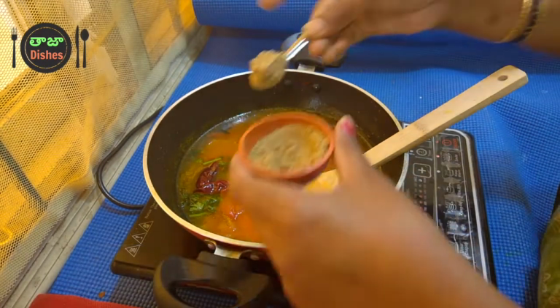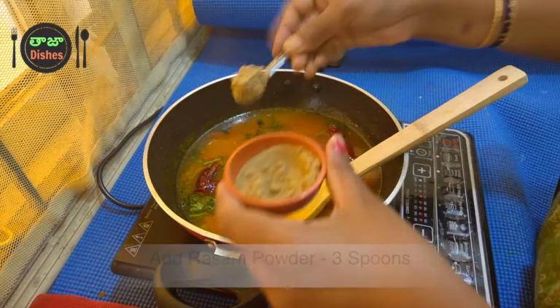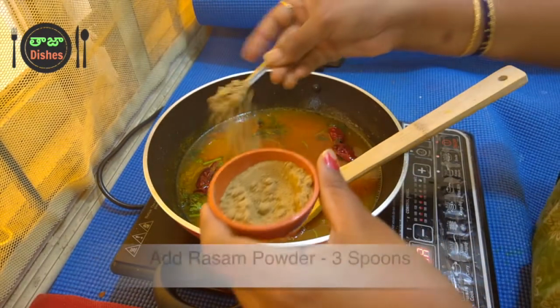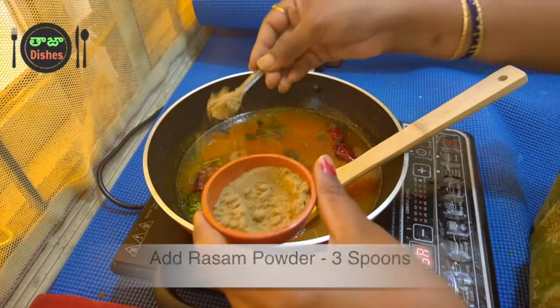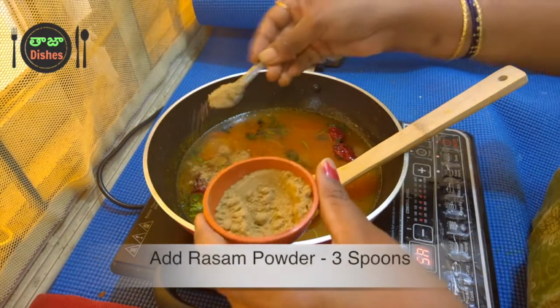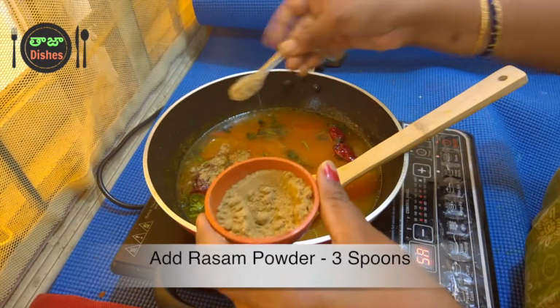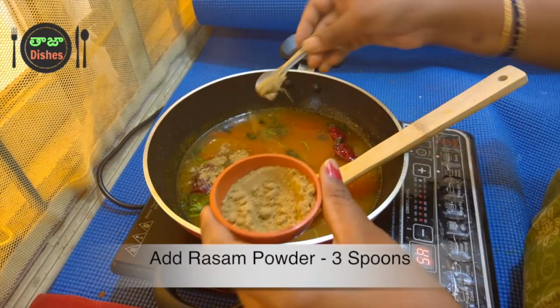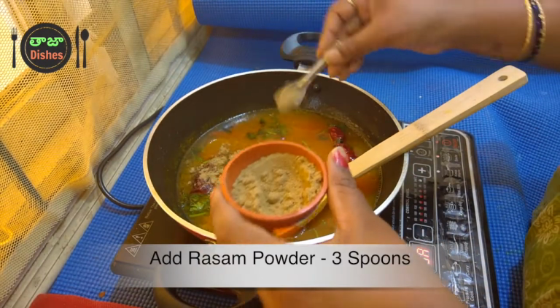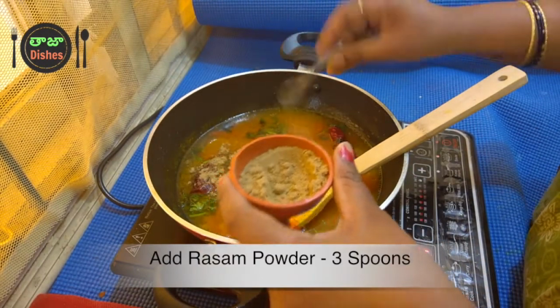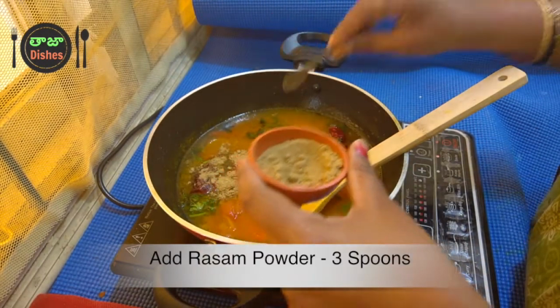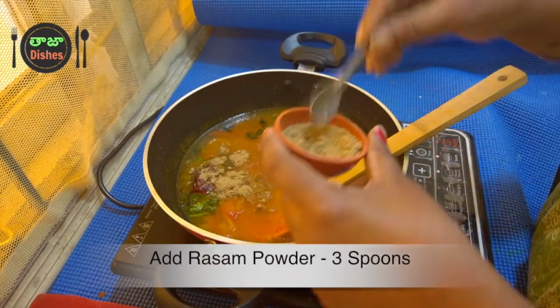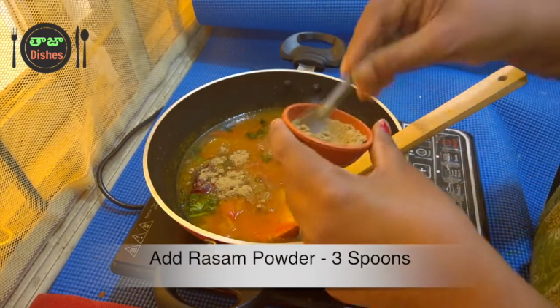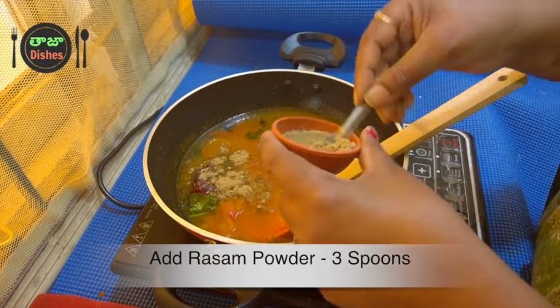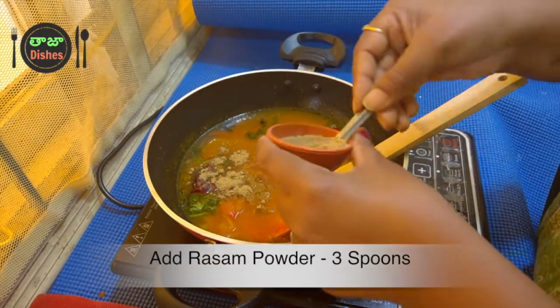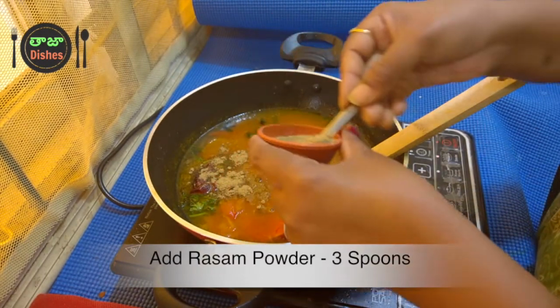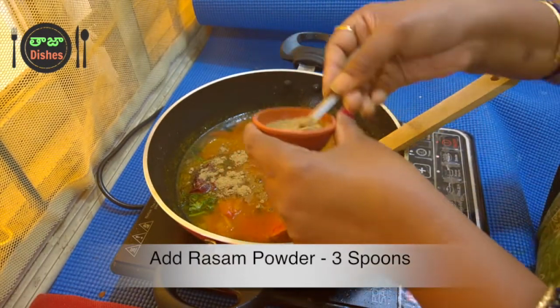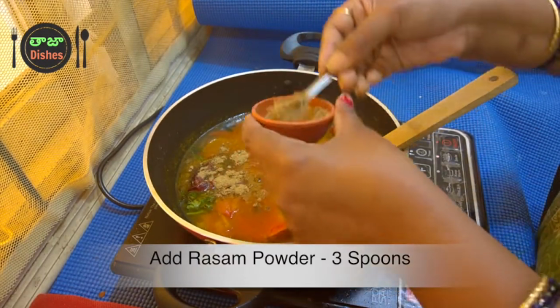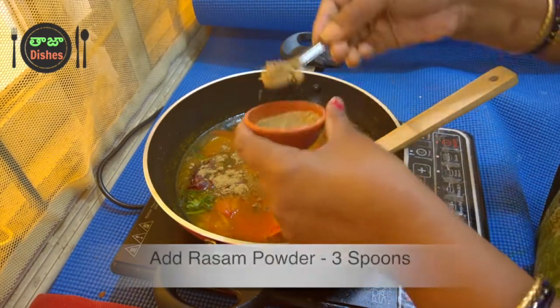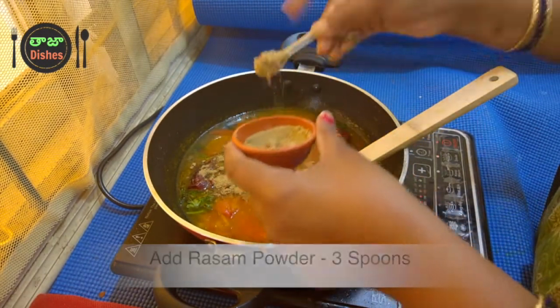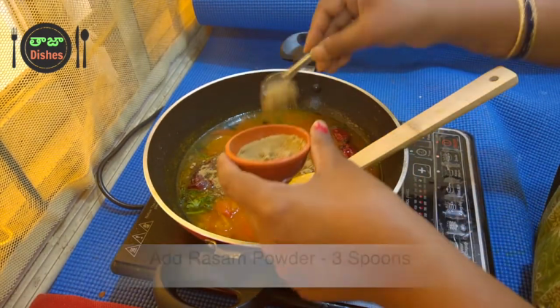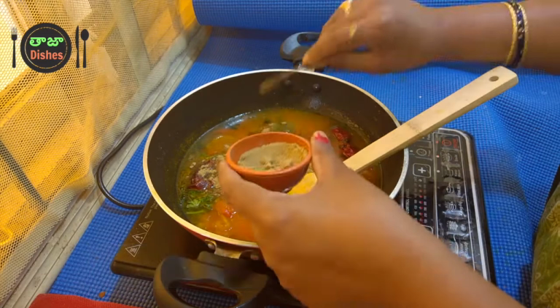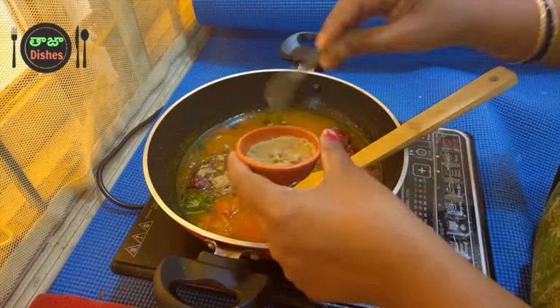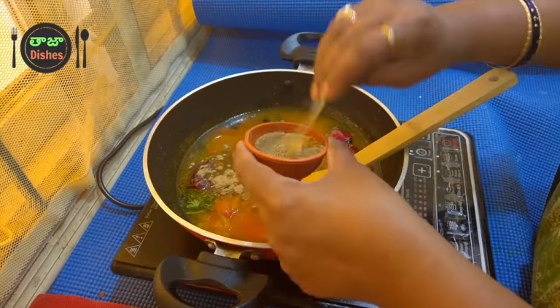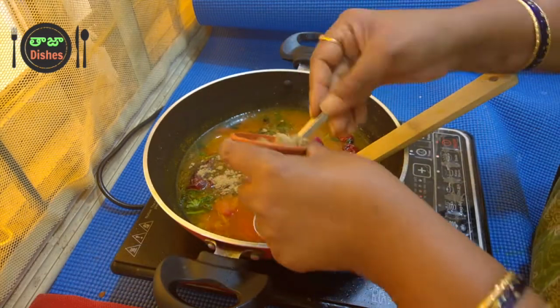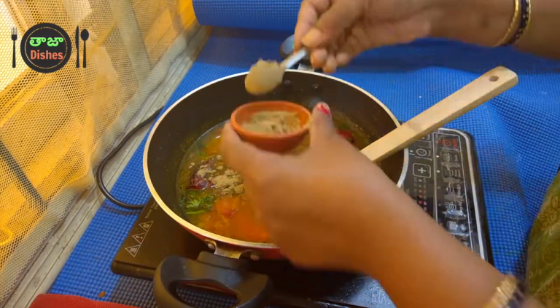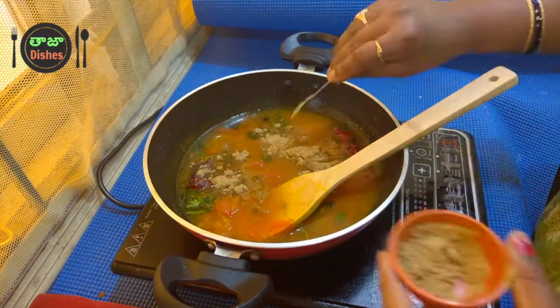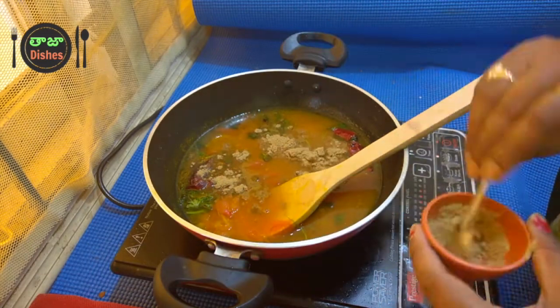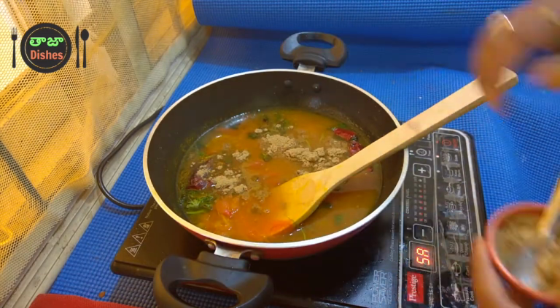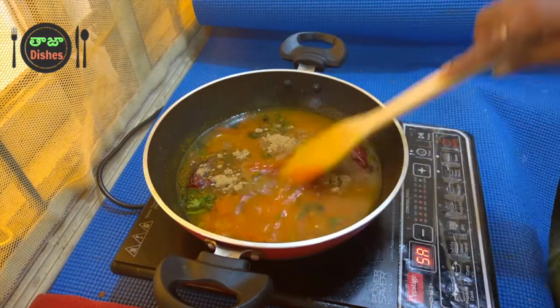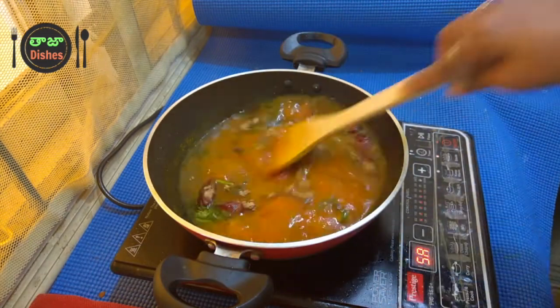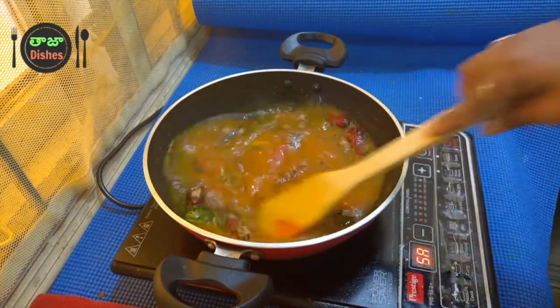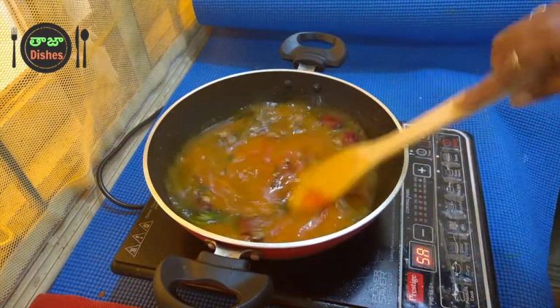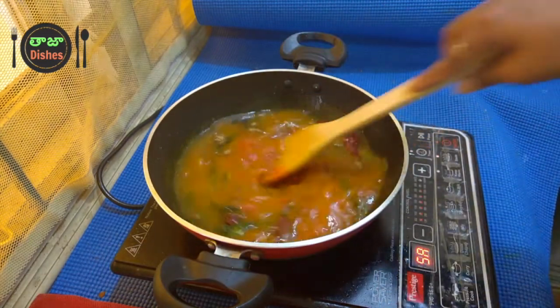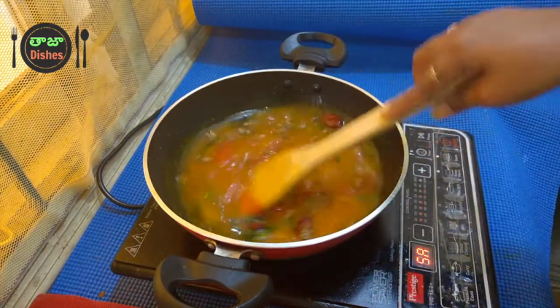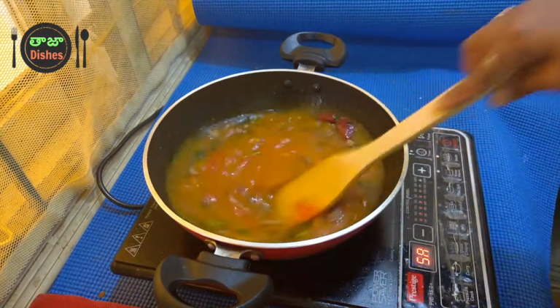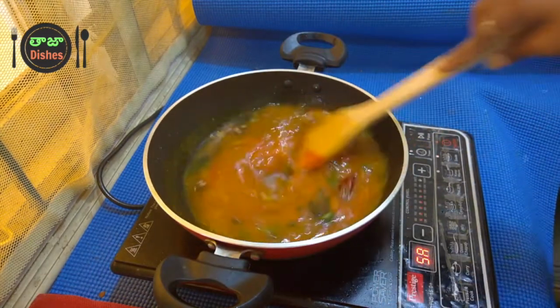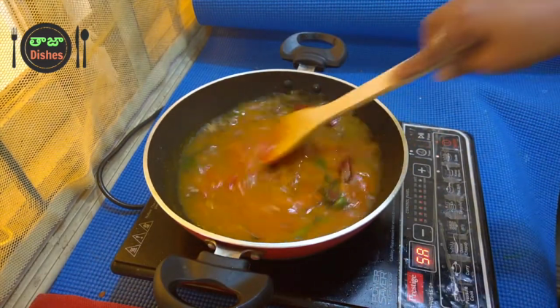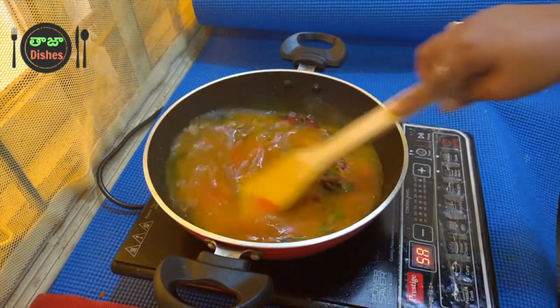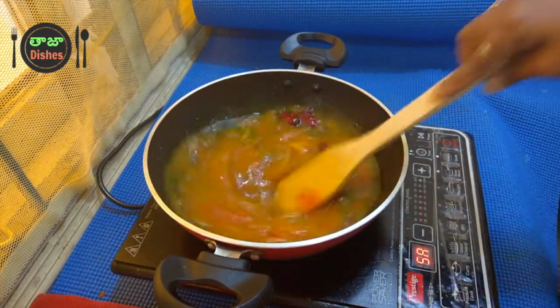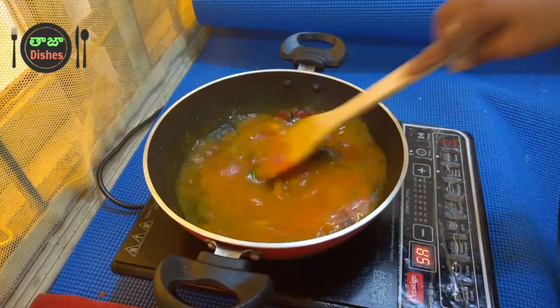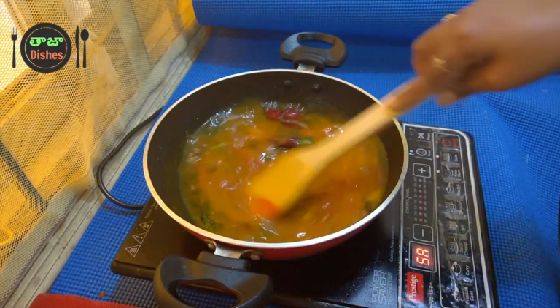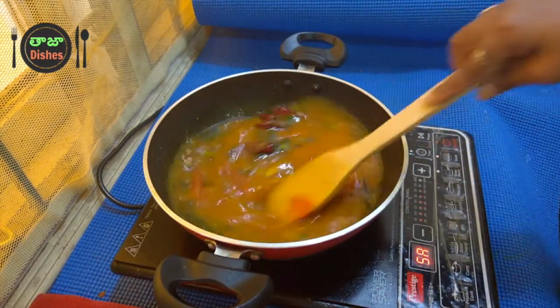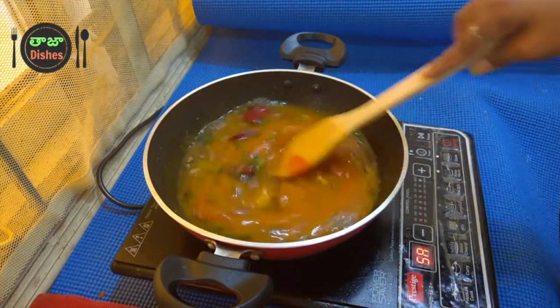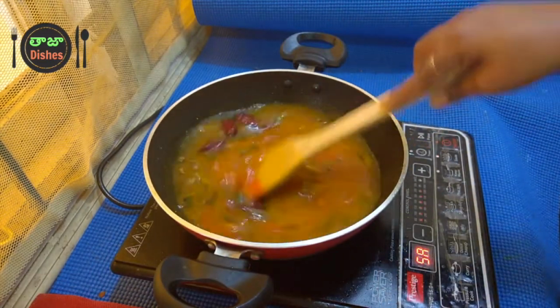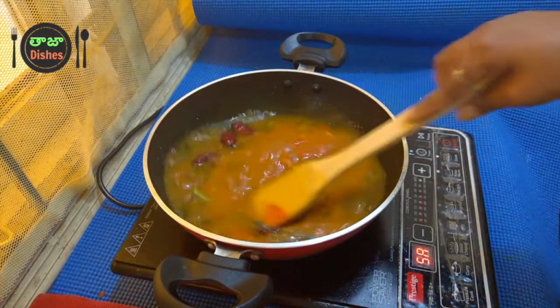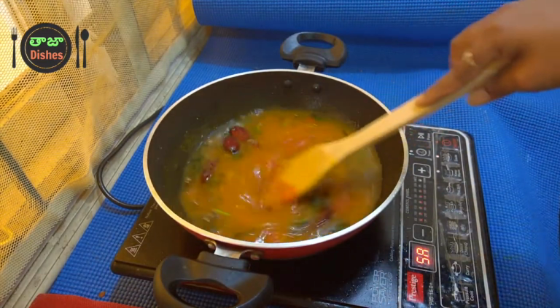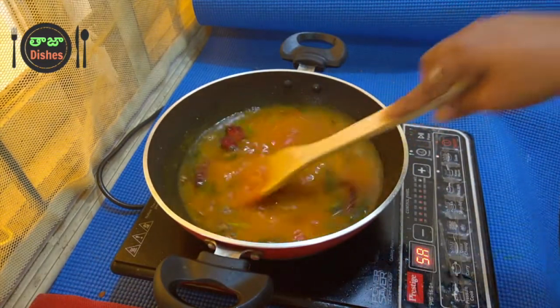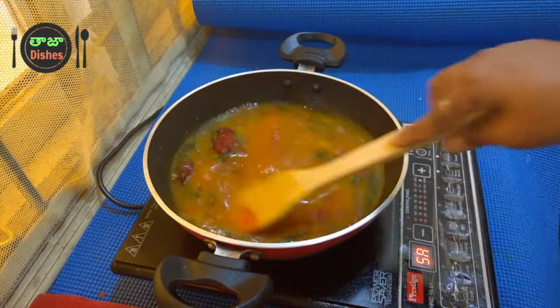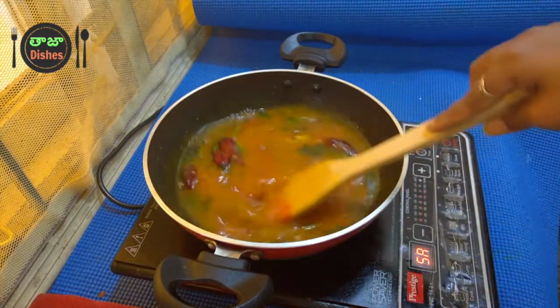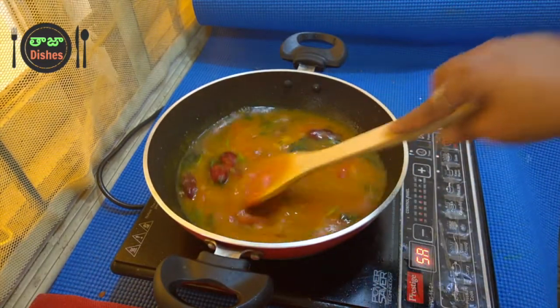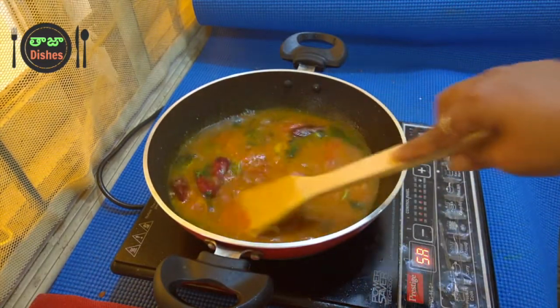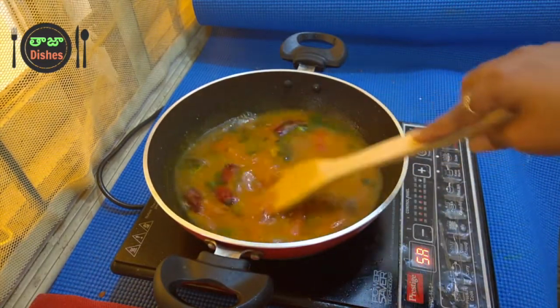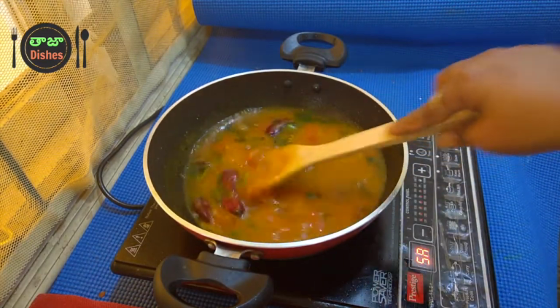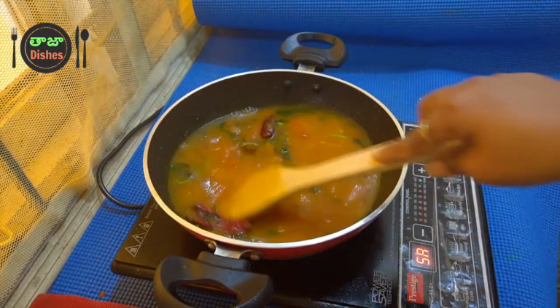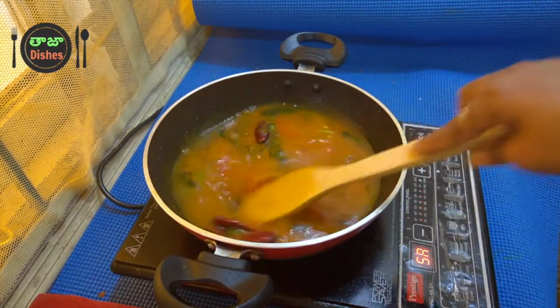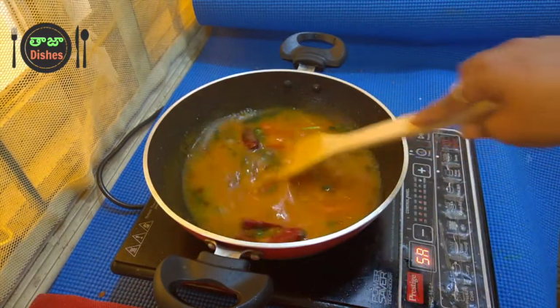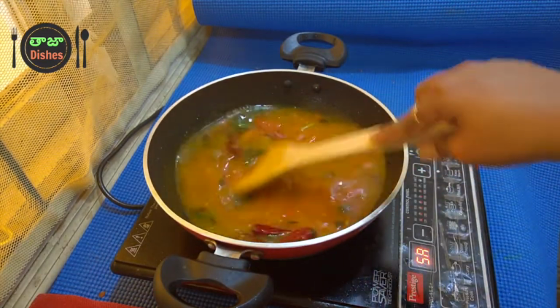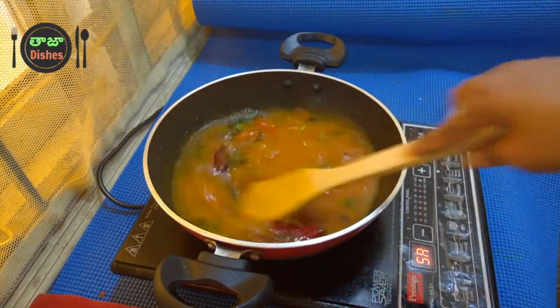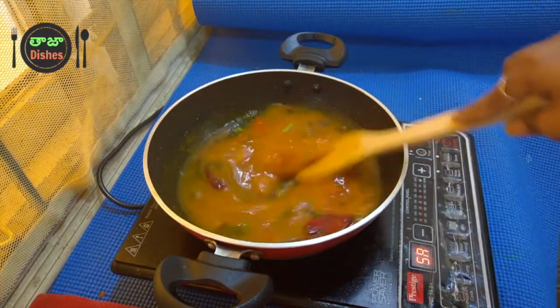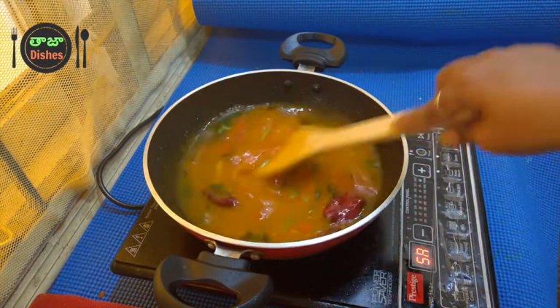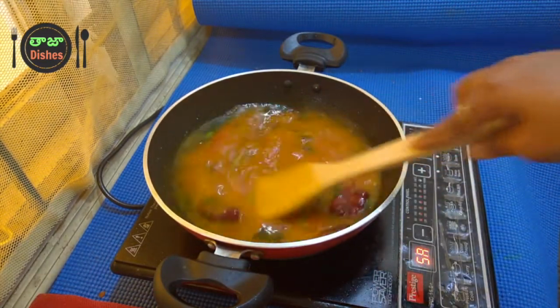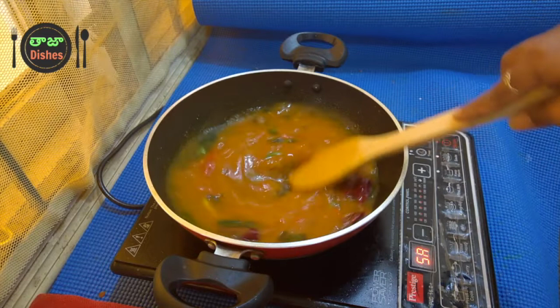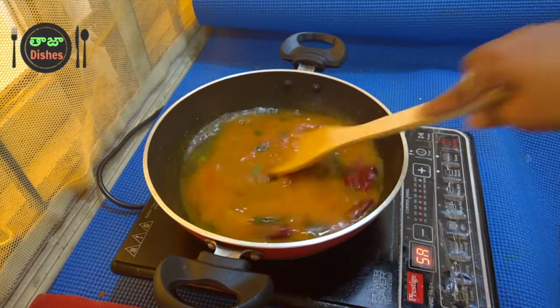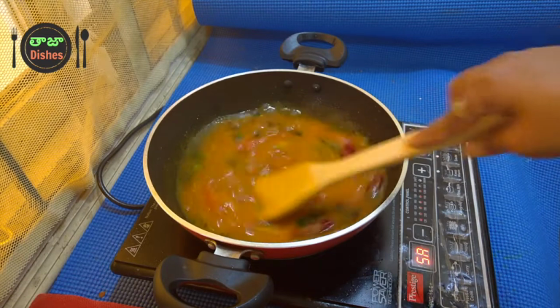Now we're going to put a spoon in the fridge for 10 minutes. We are going to put some water in the bowl — 3 spoons in the bowl.